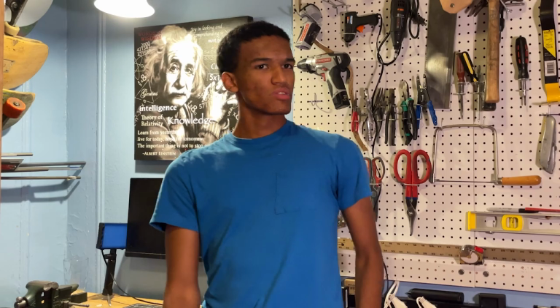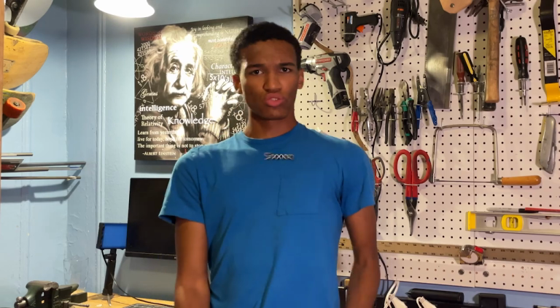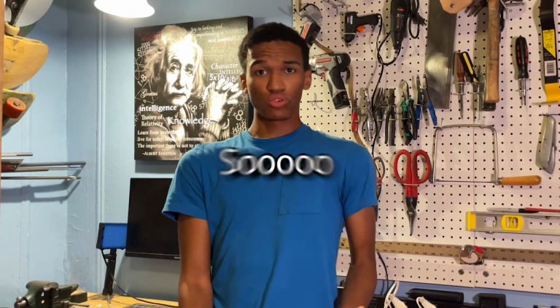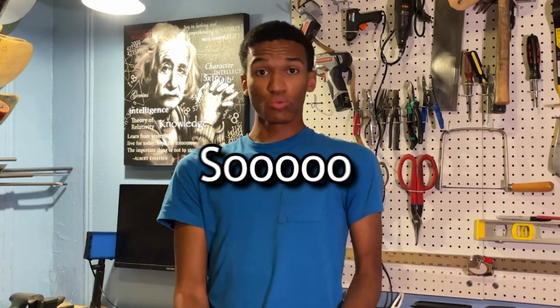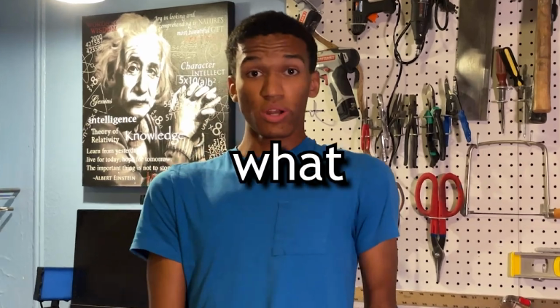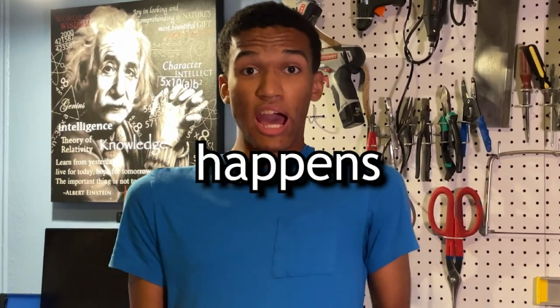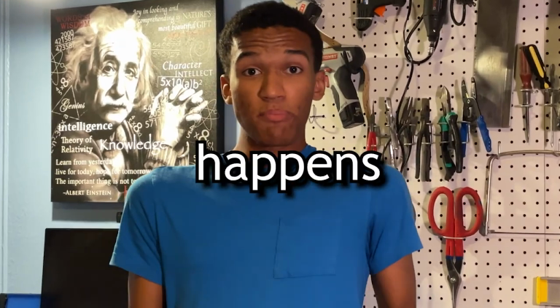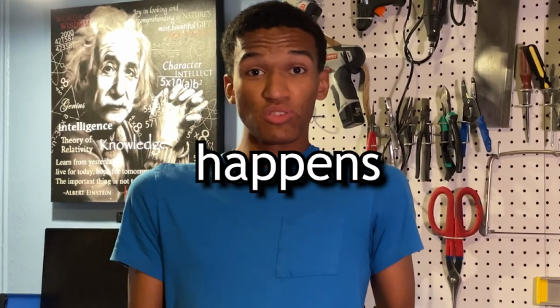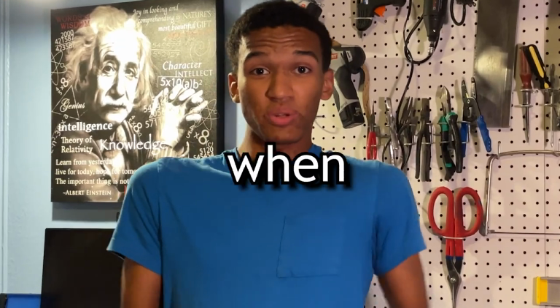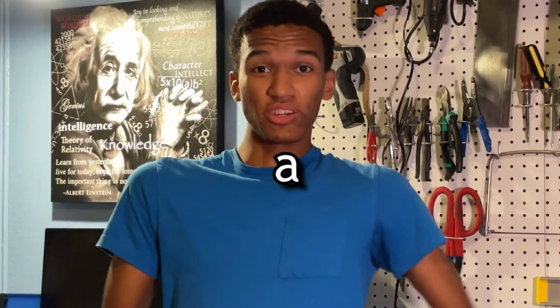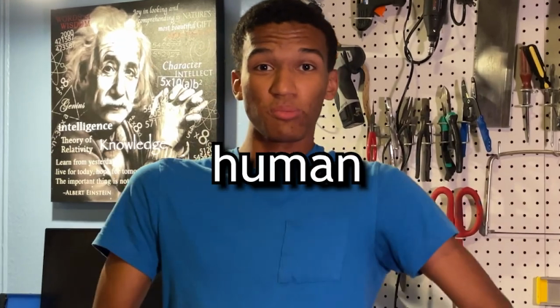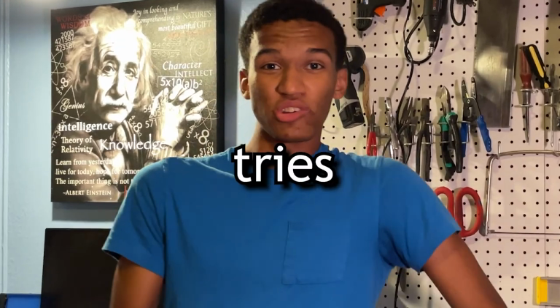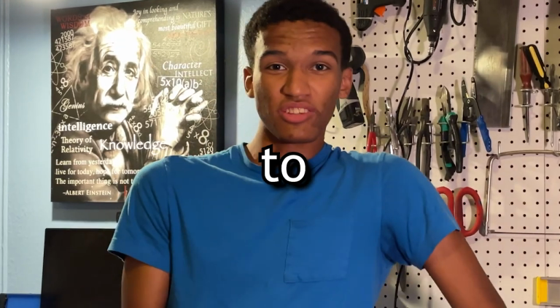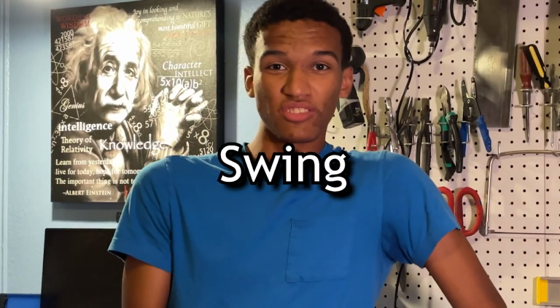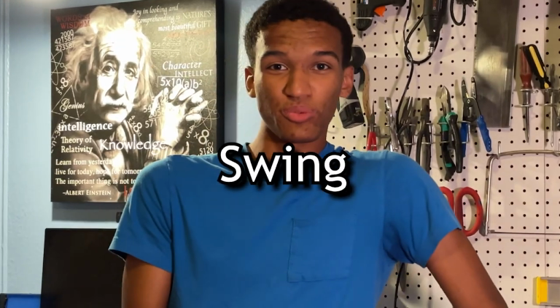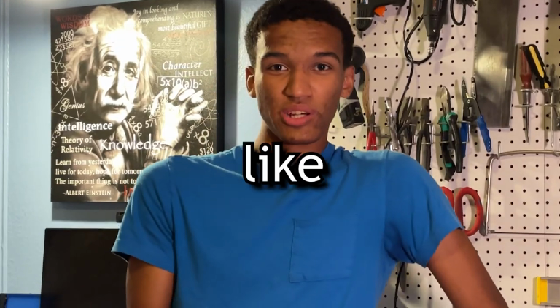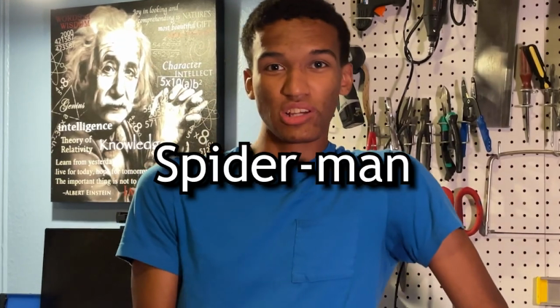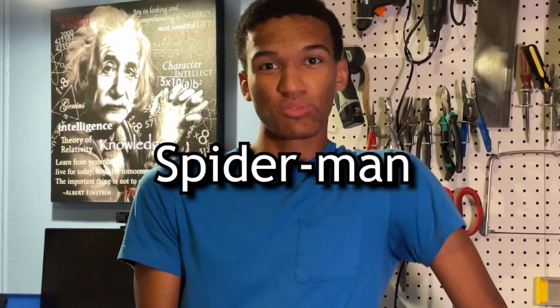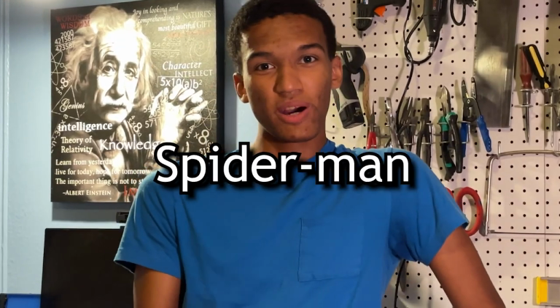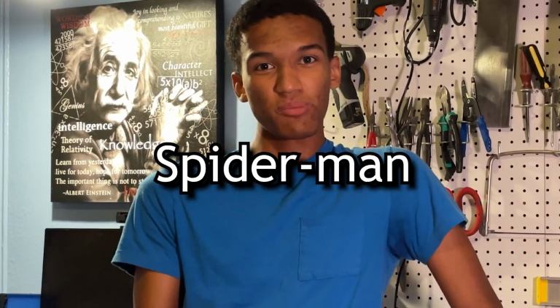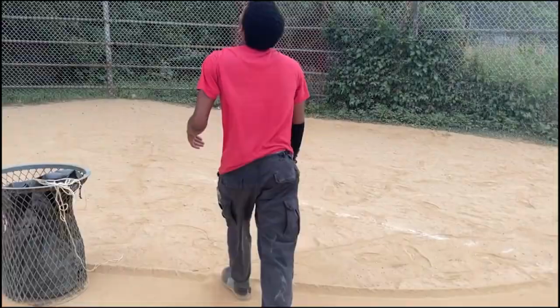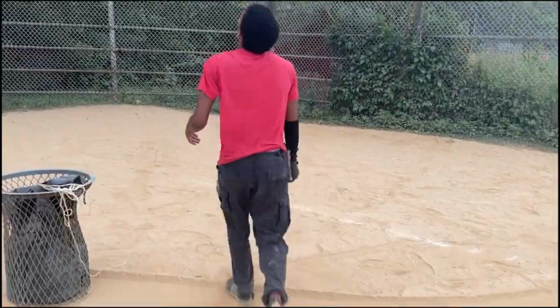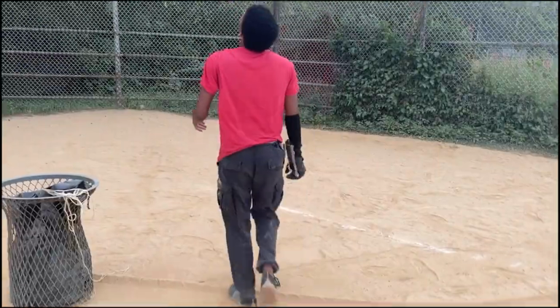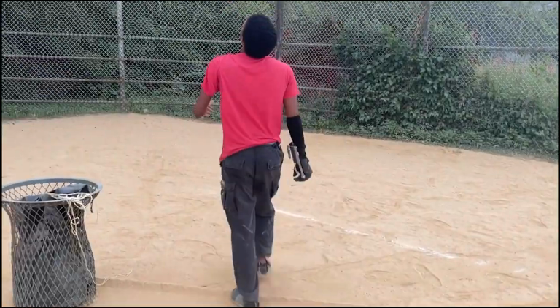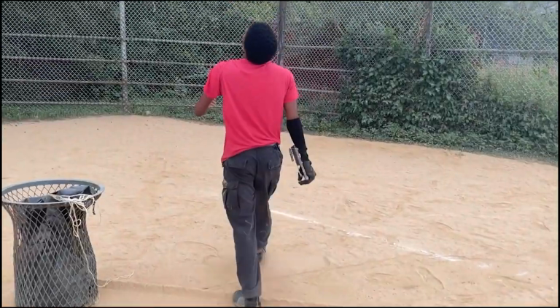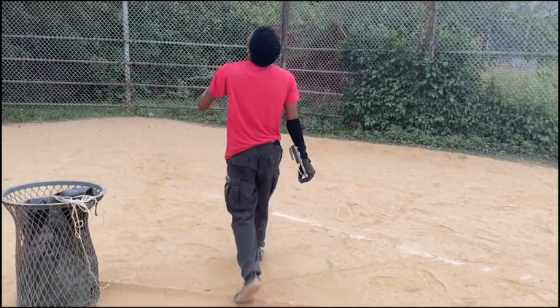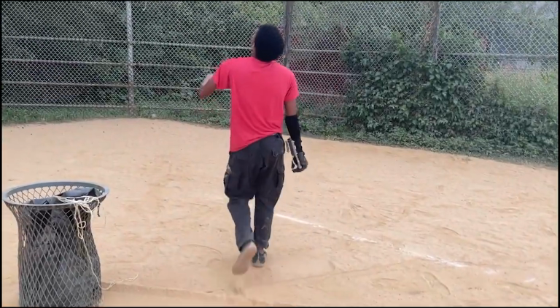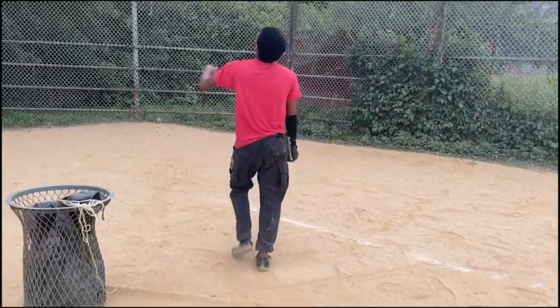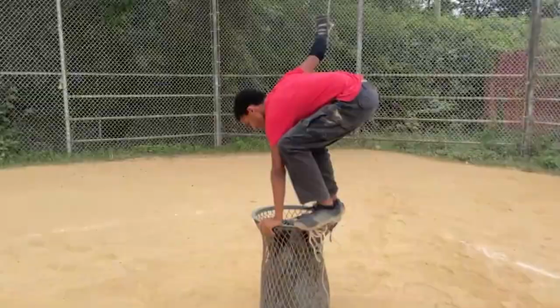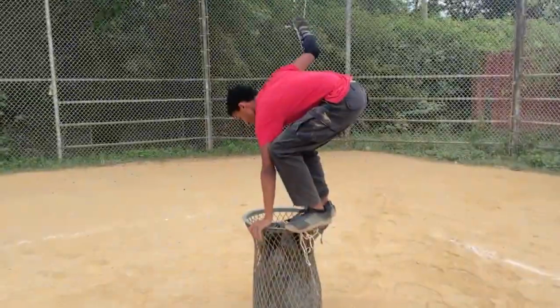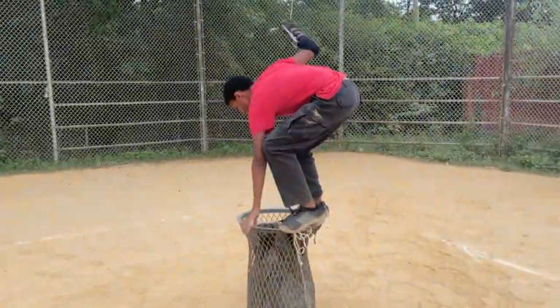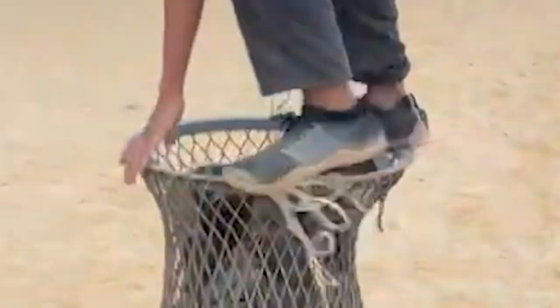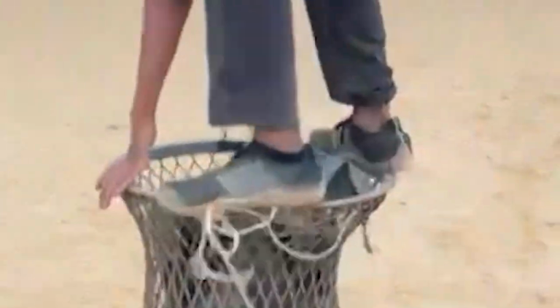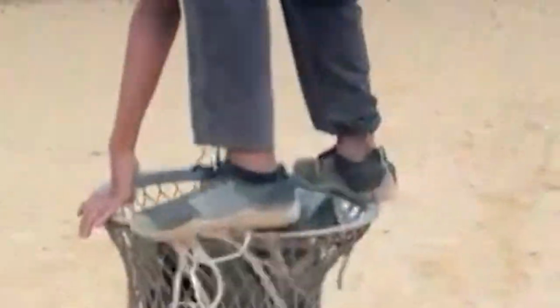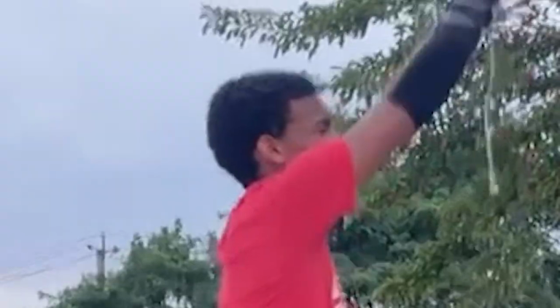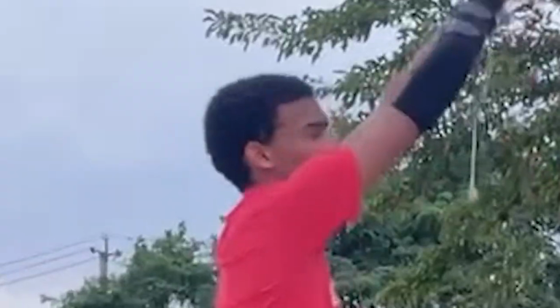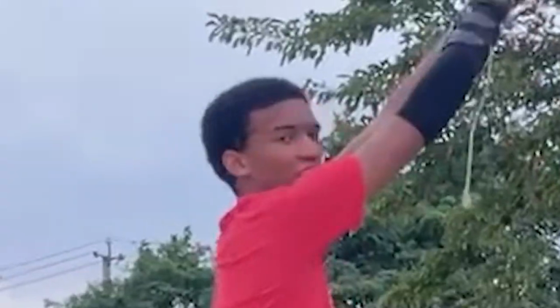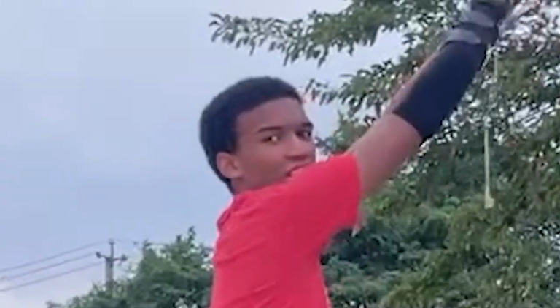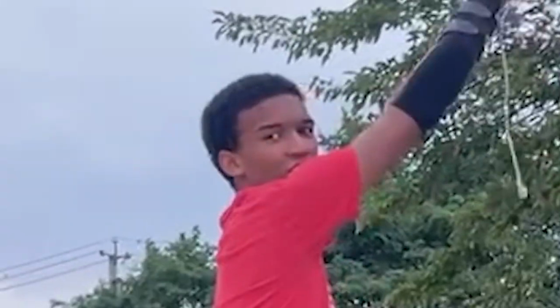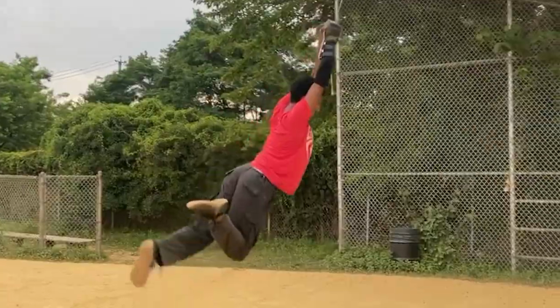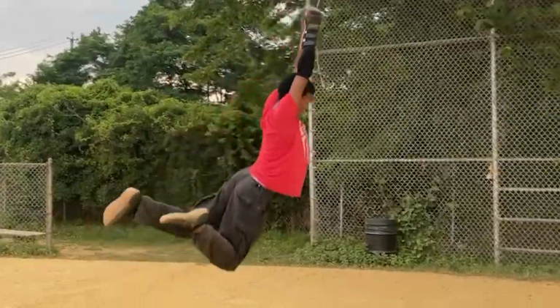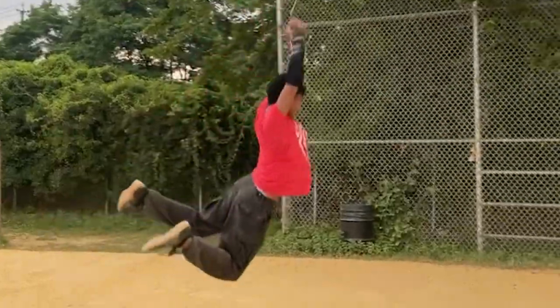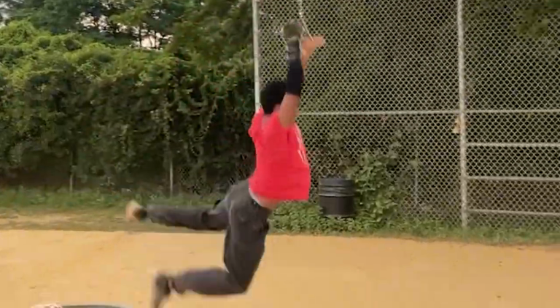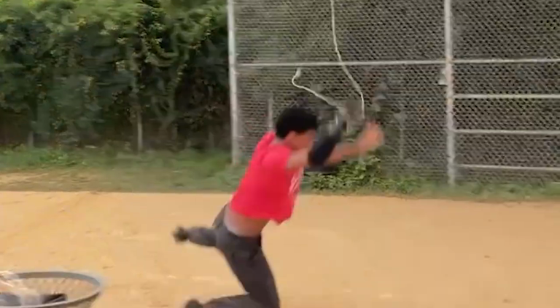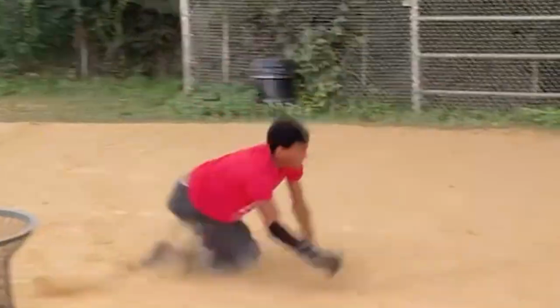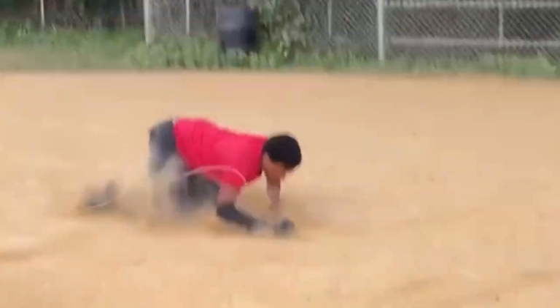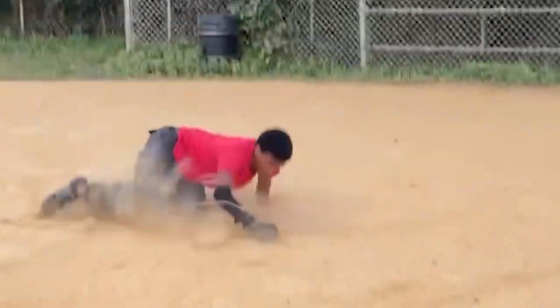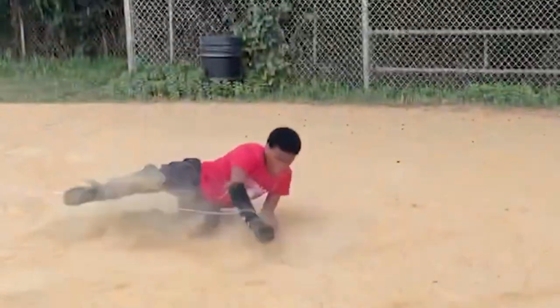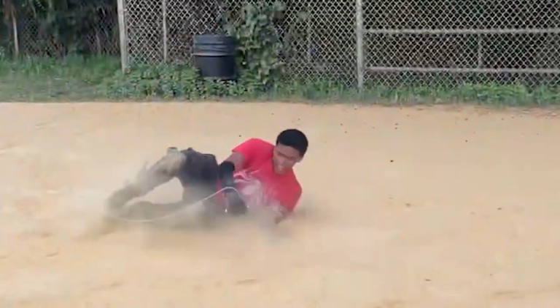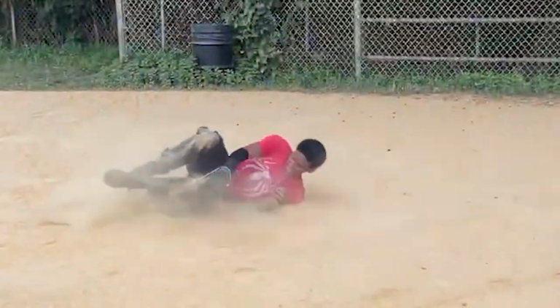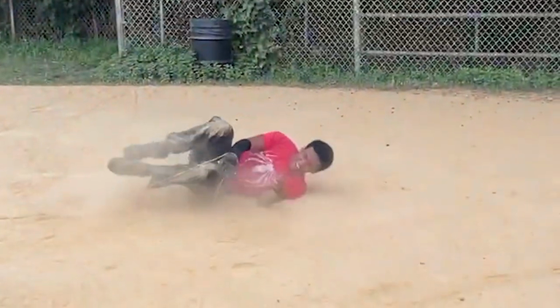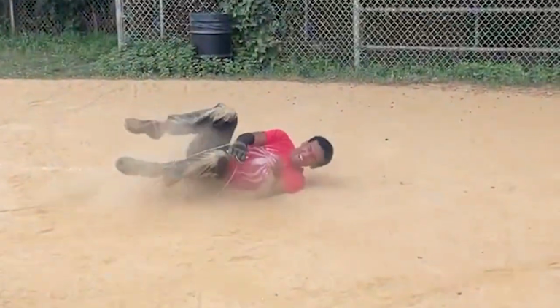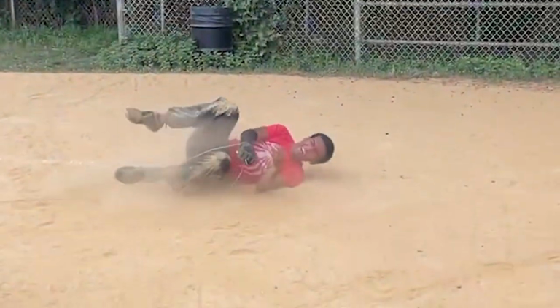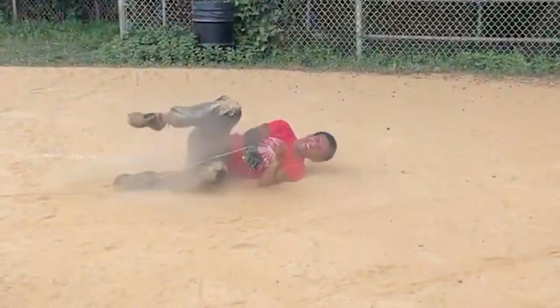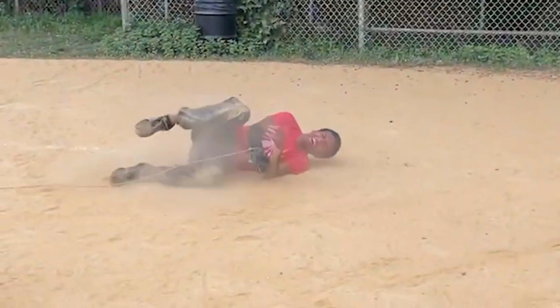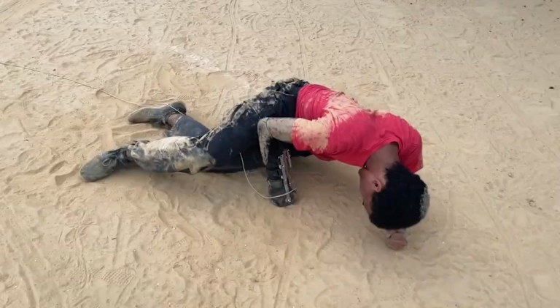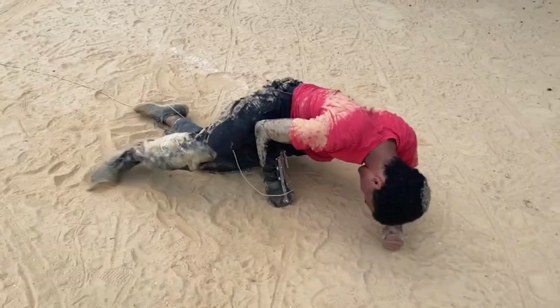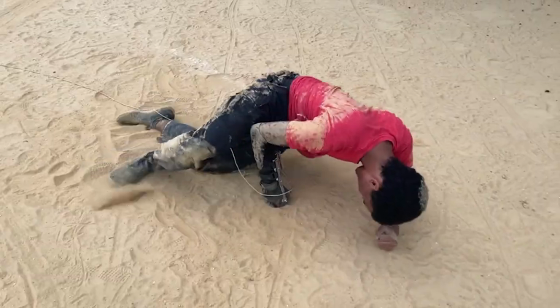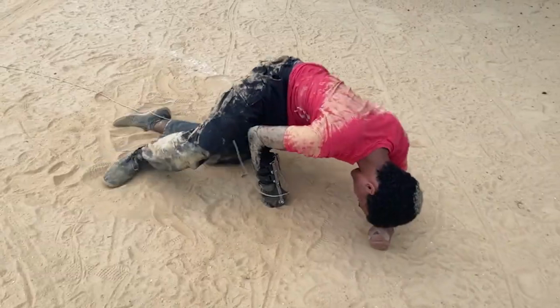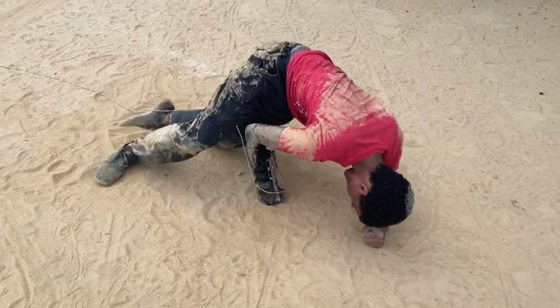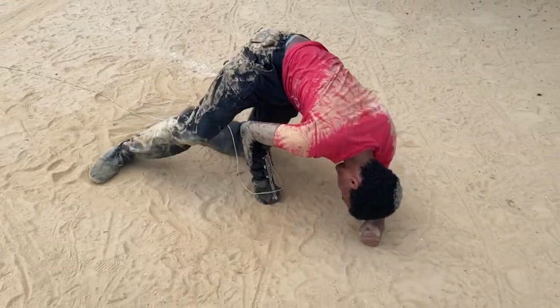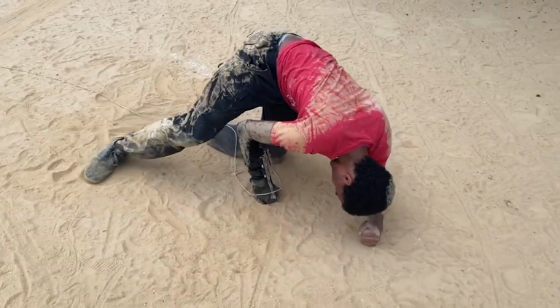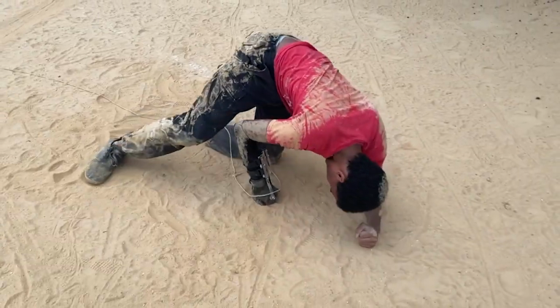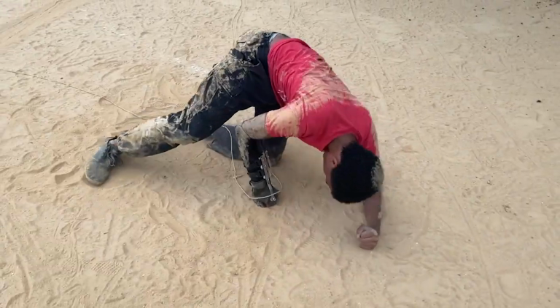So what happens when a human tries to swing like Spider-Man? I don't know. At least that's gonna be funny.